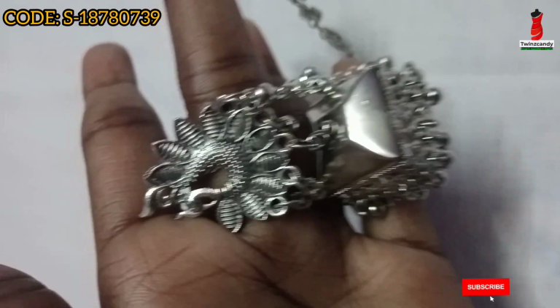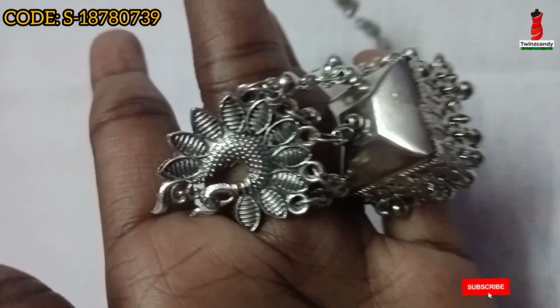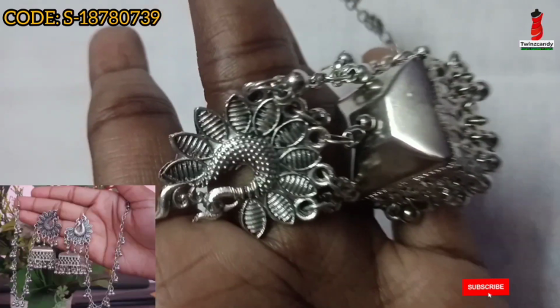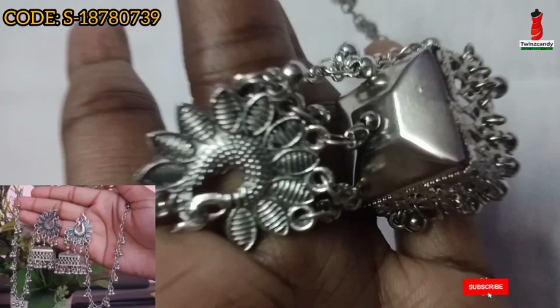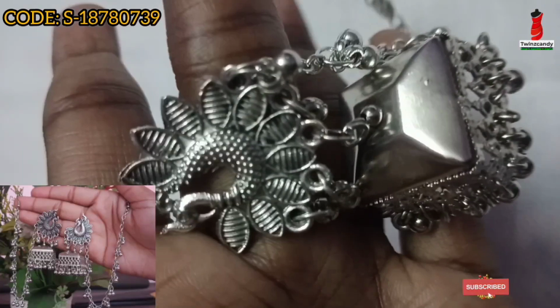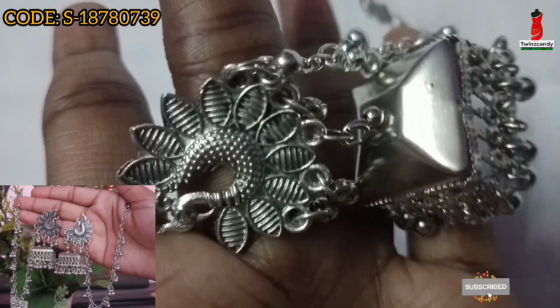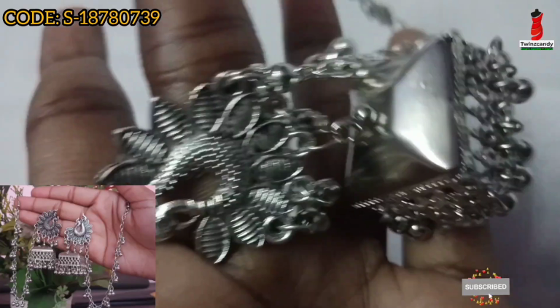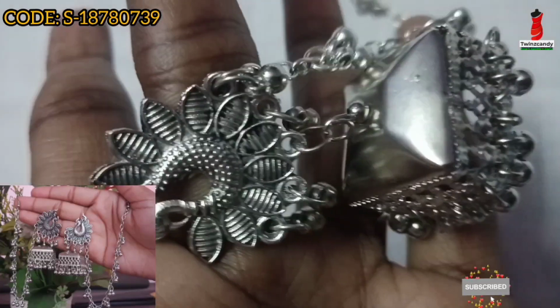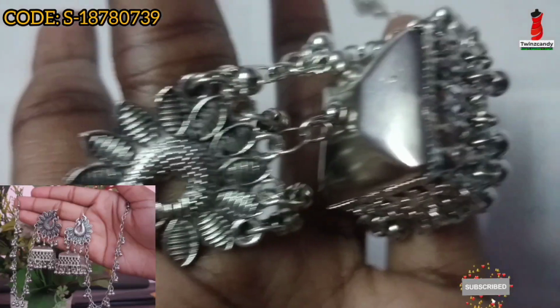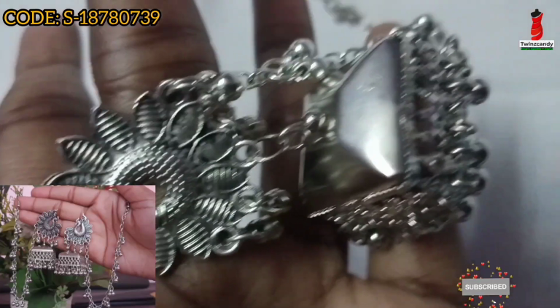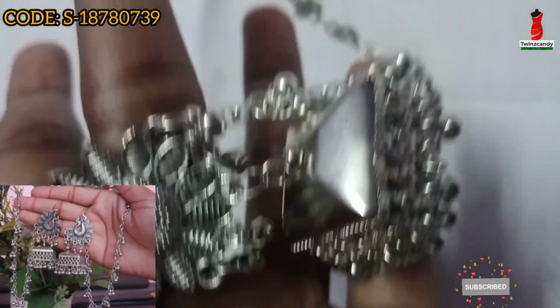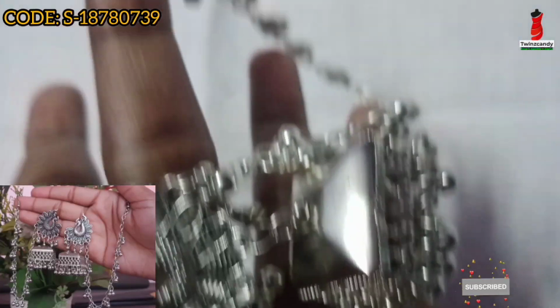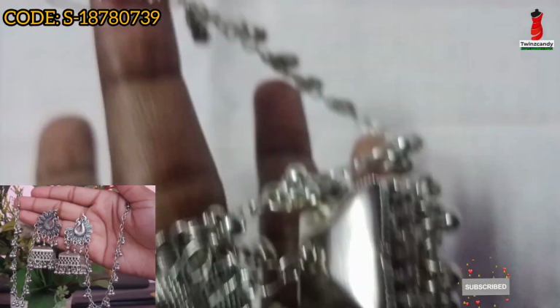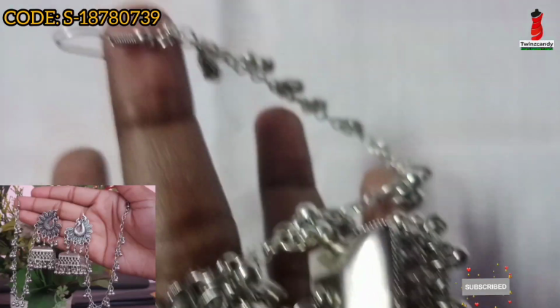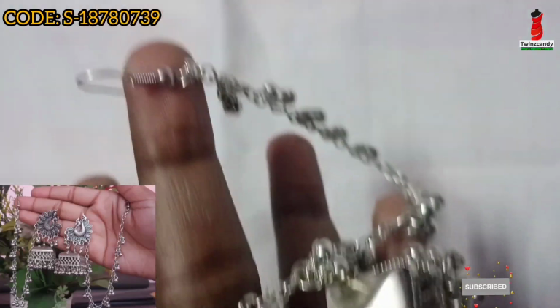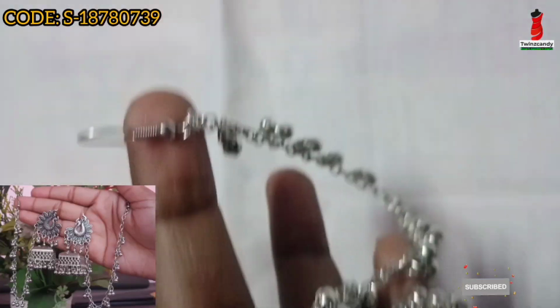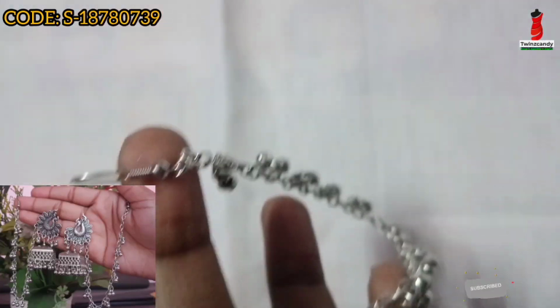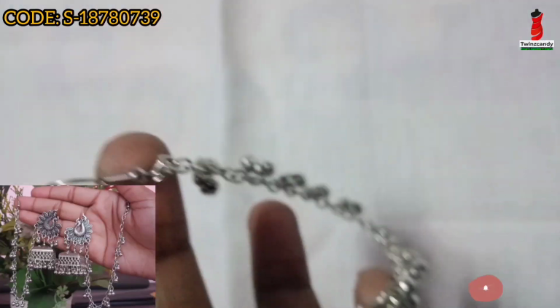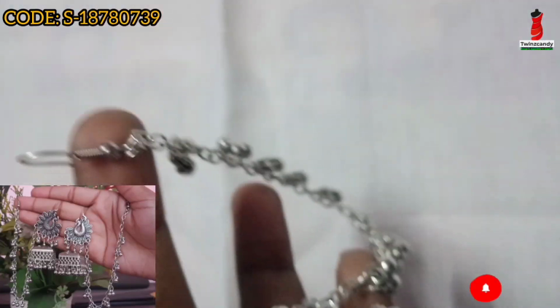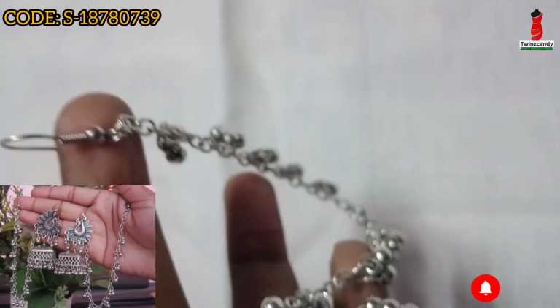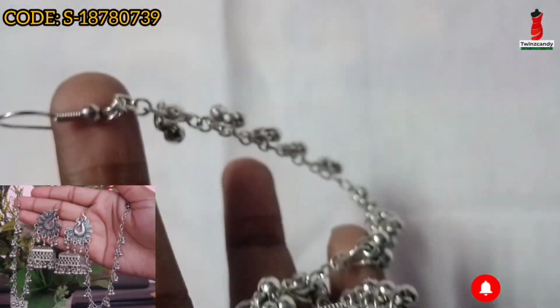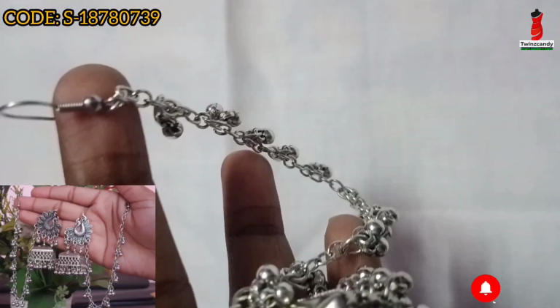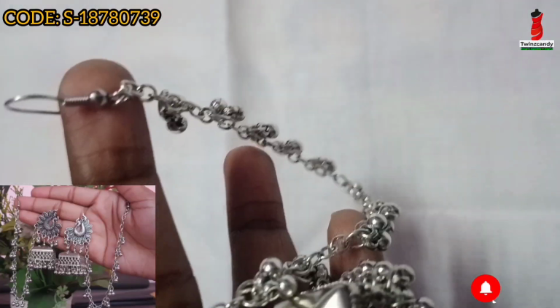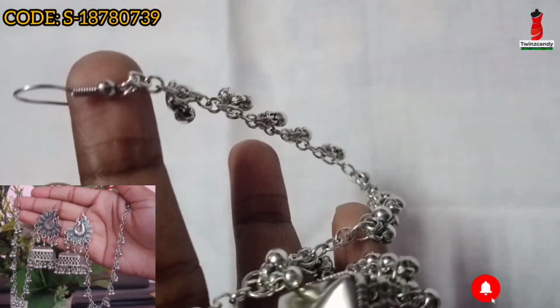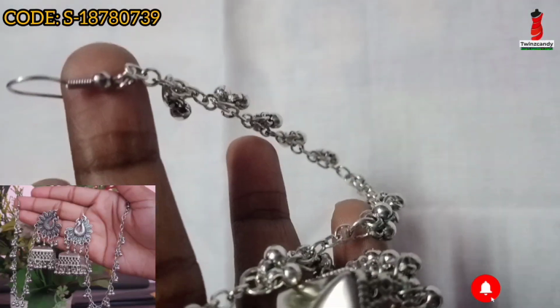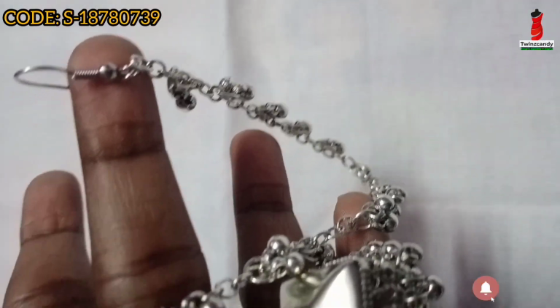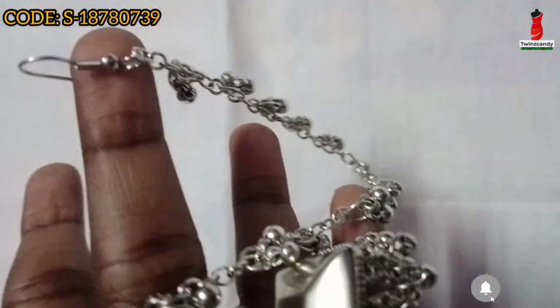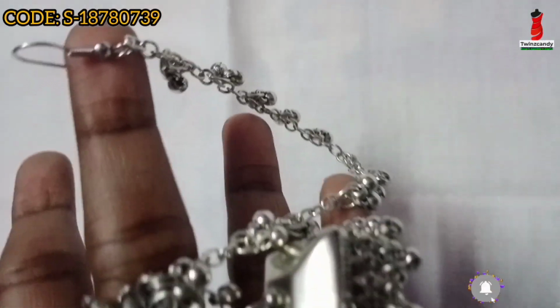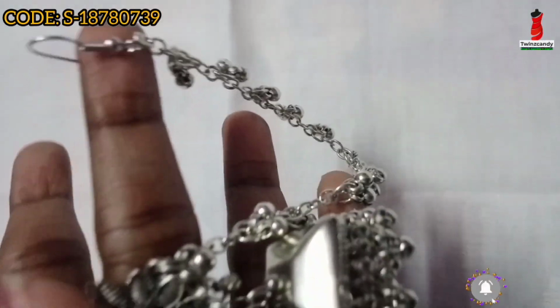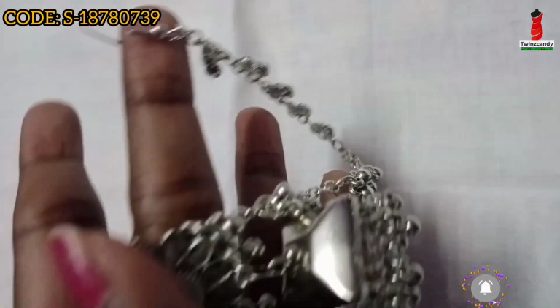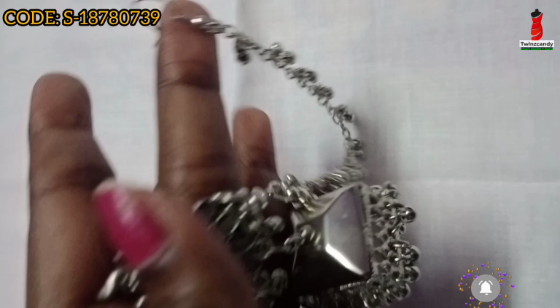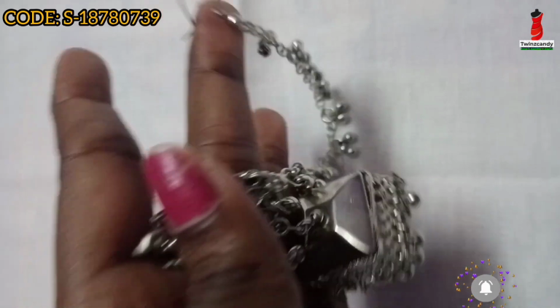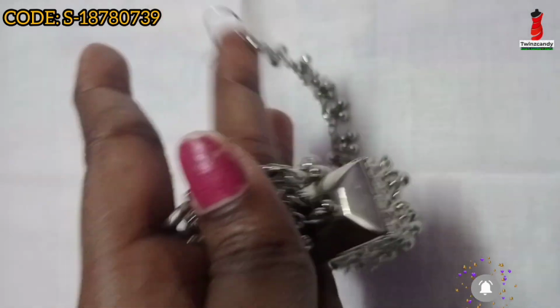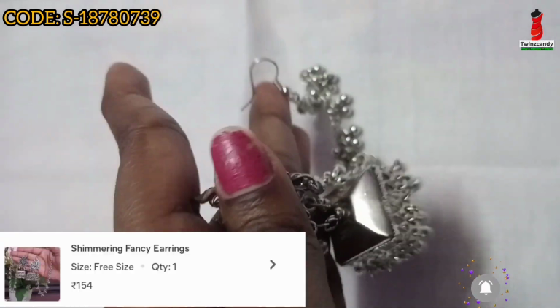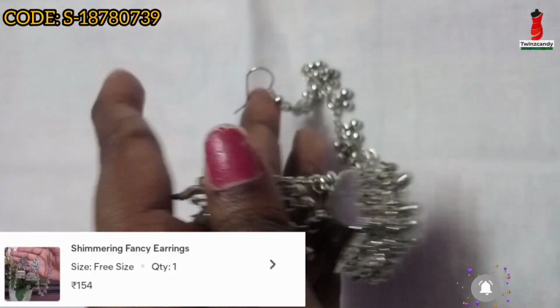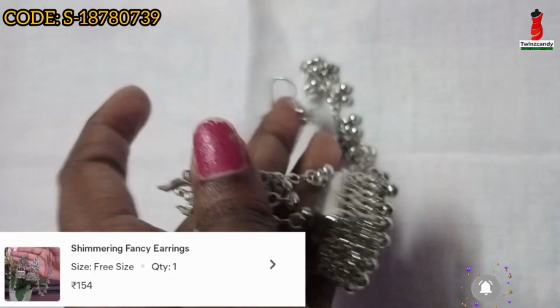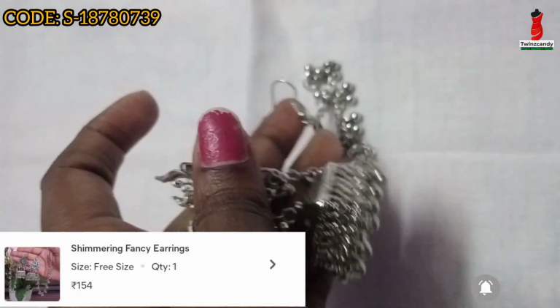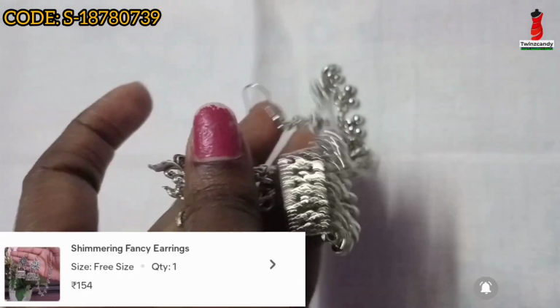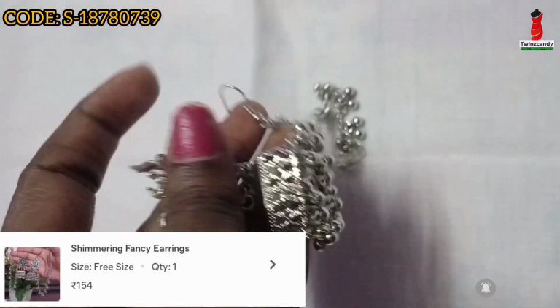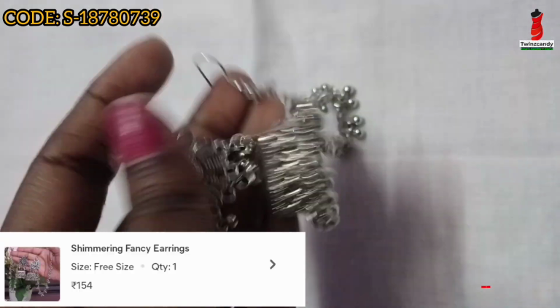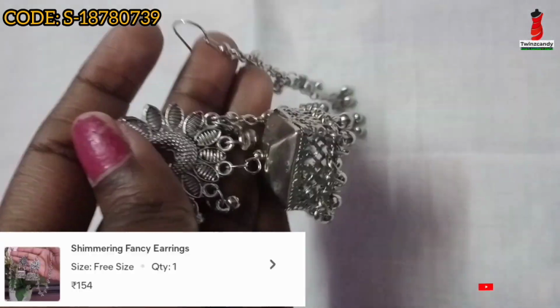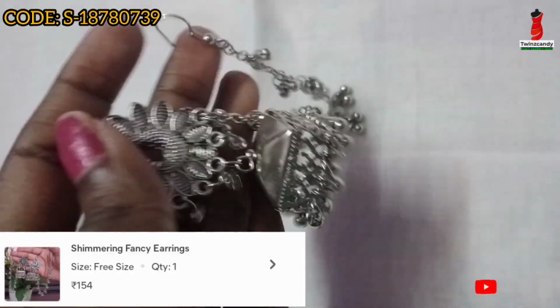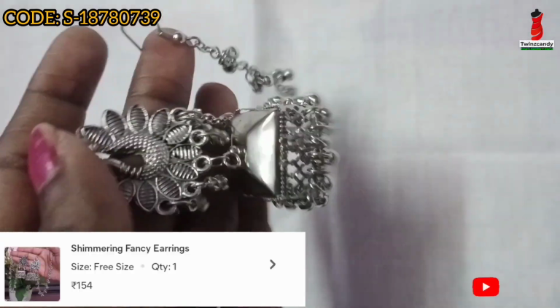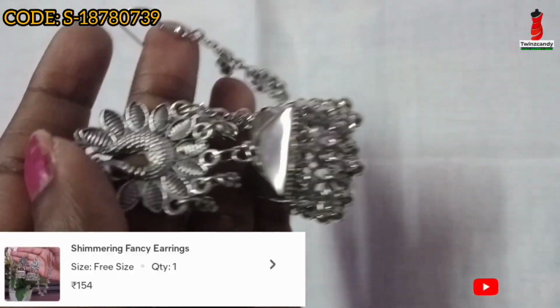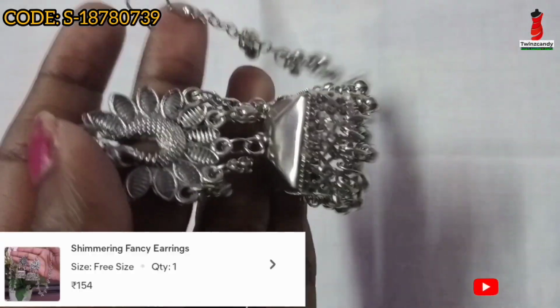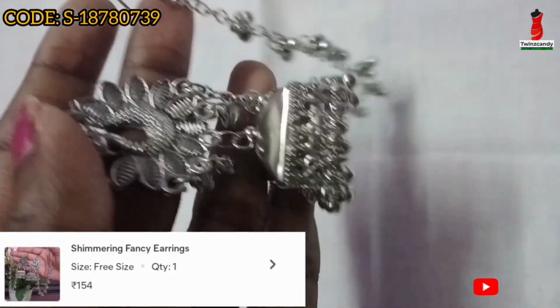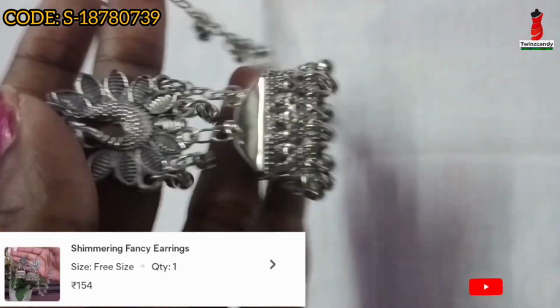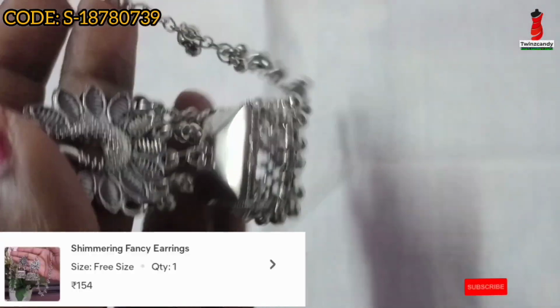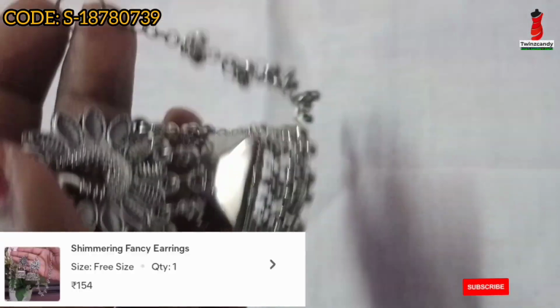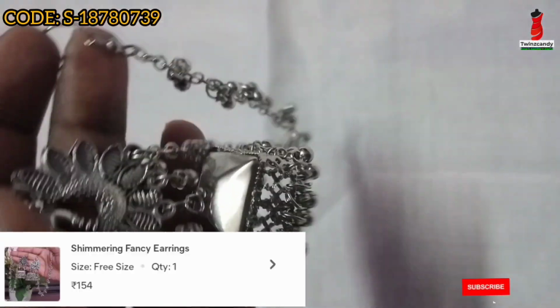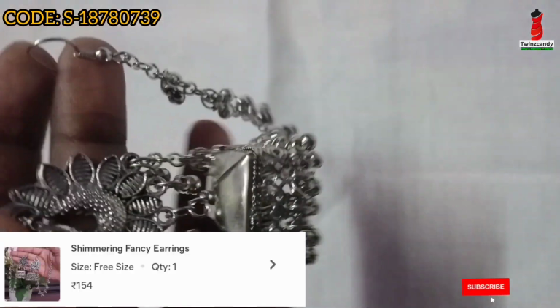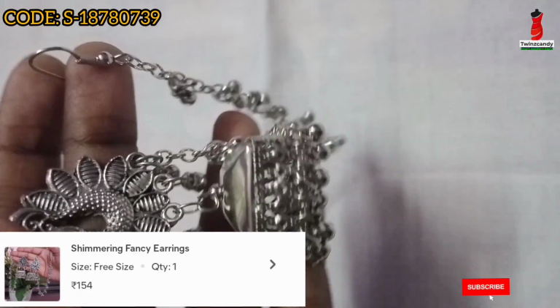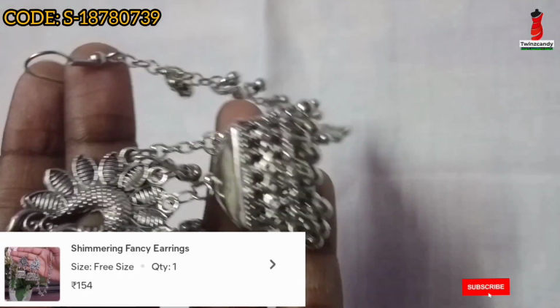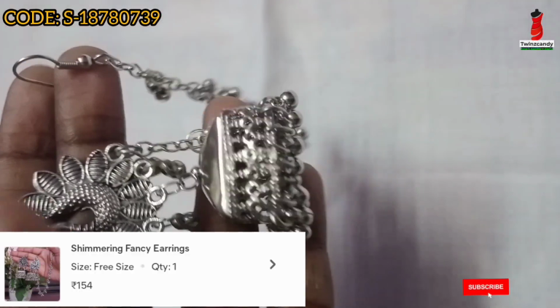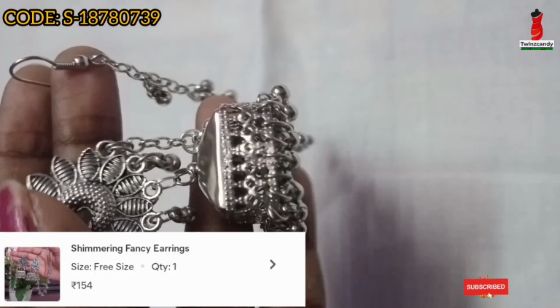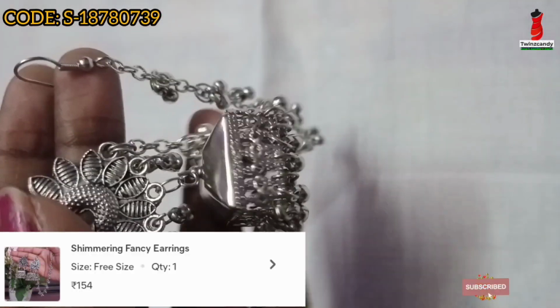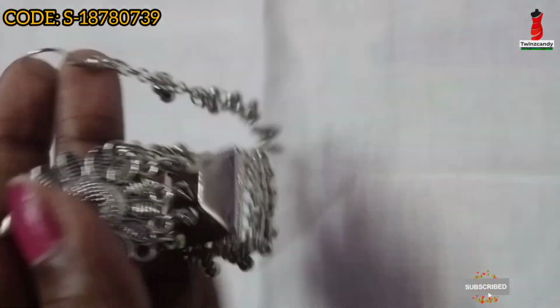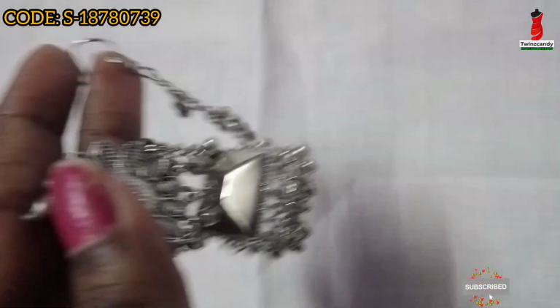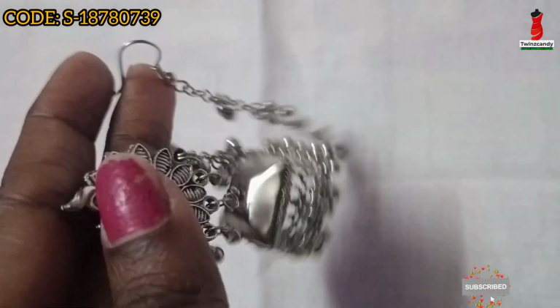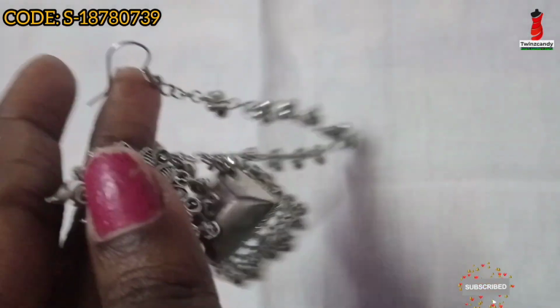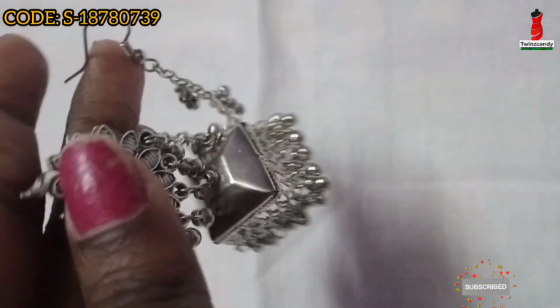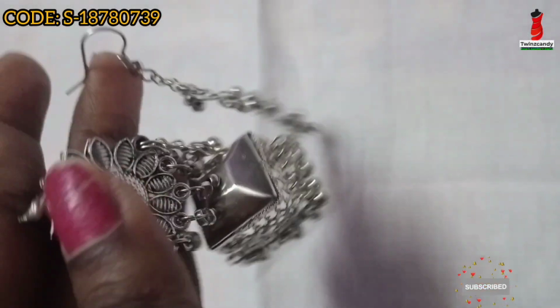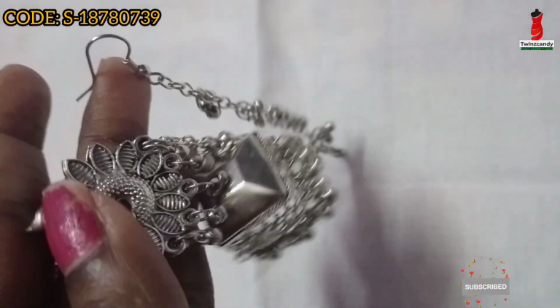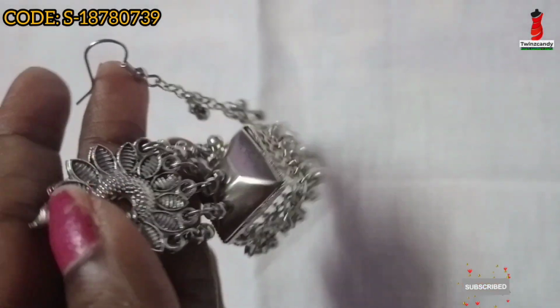Next, we will see a lot of earrings. This is priced at ₹154 rupees.